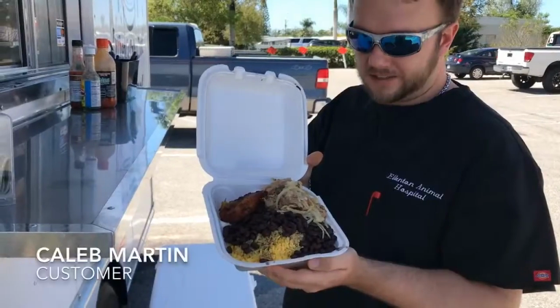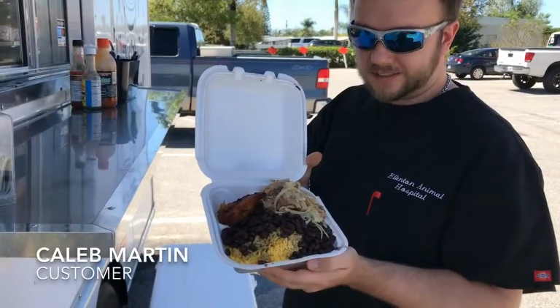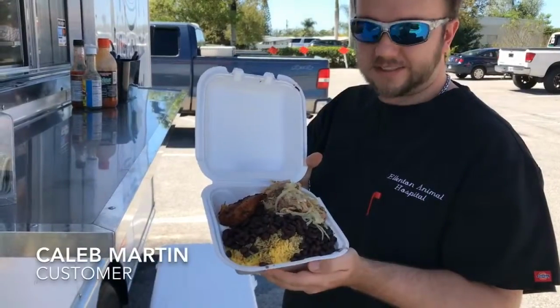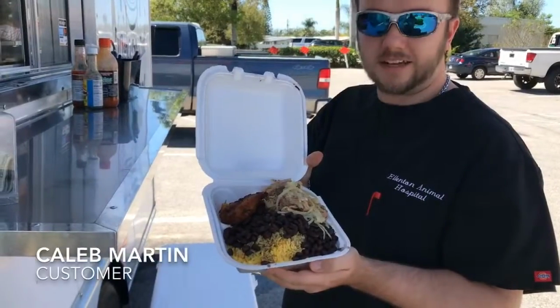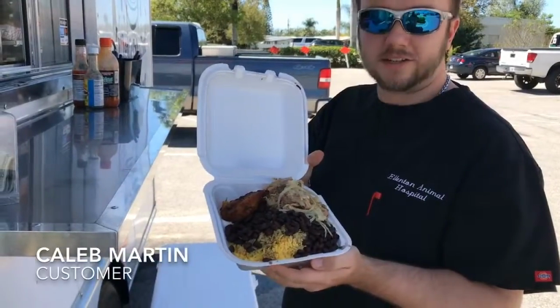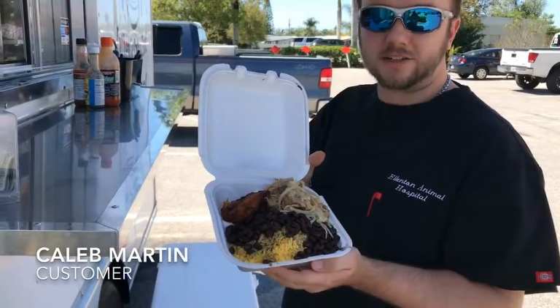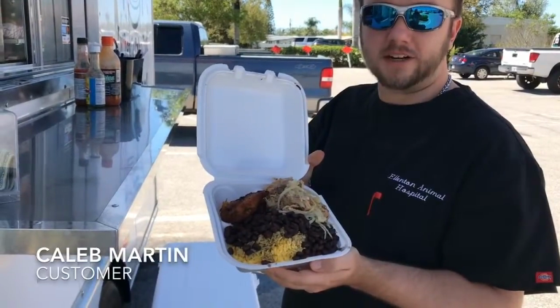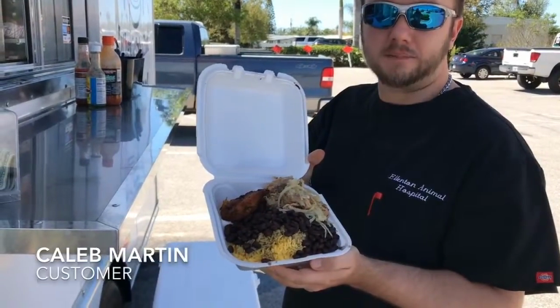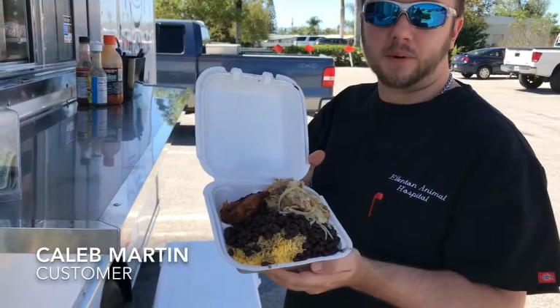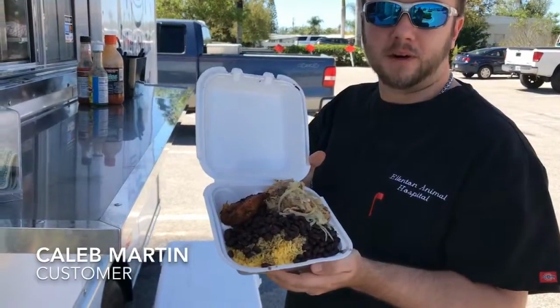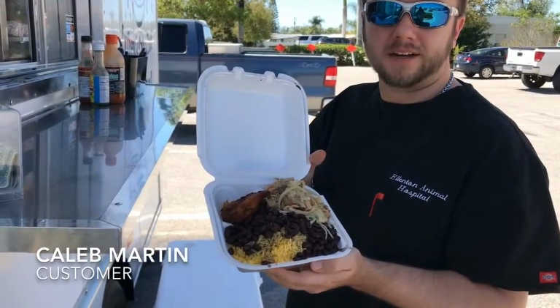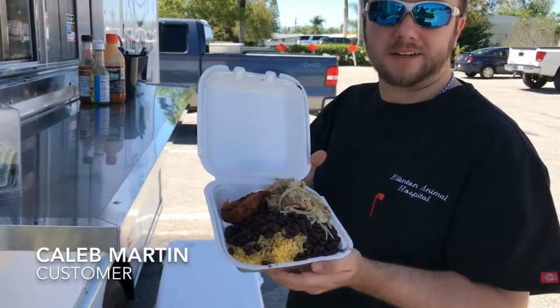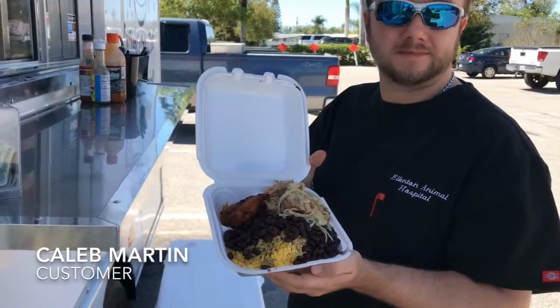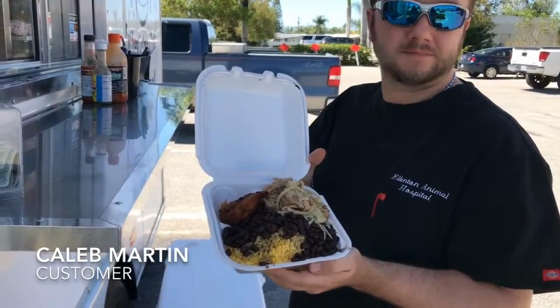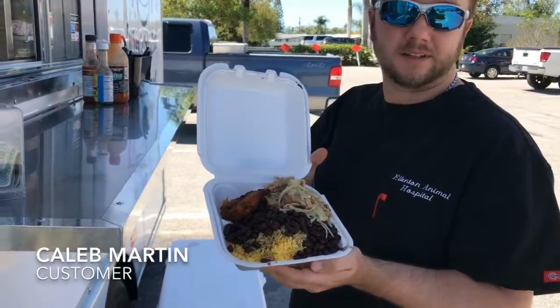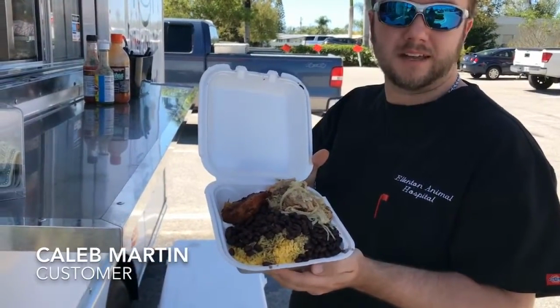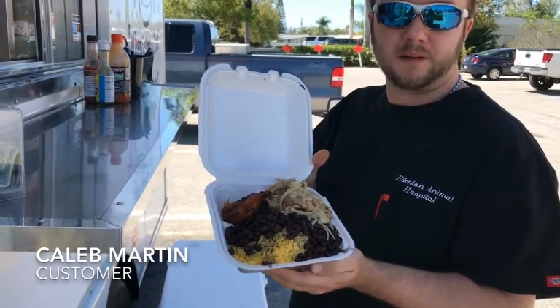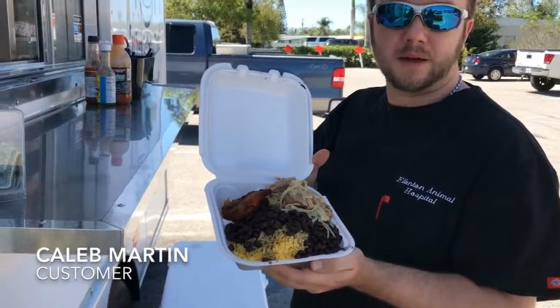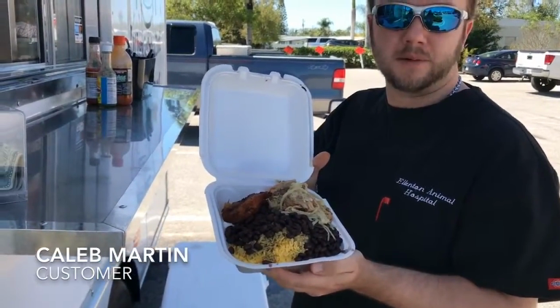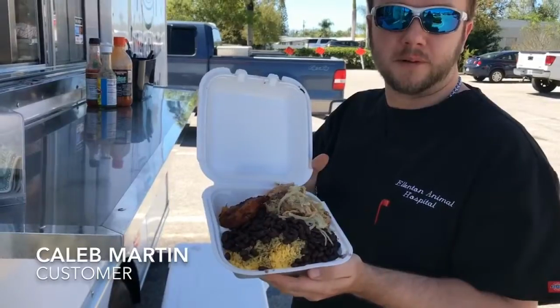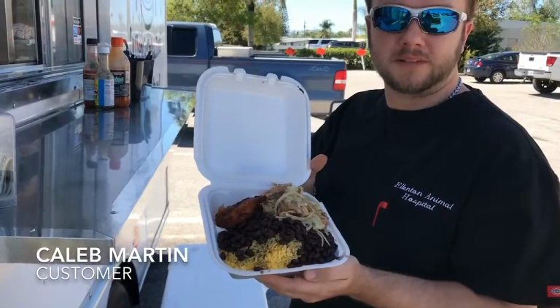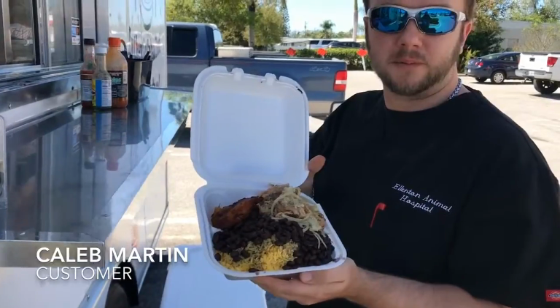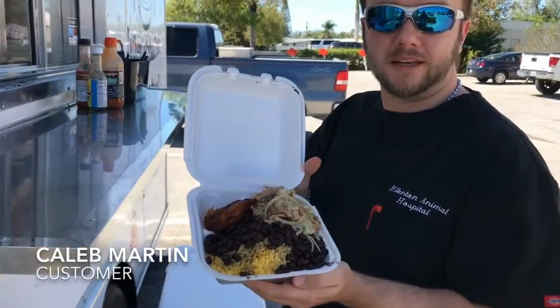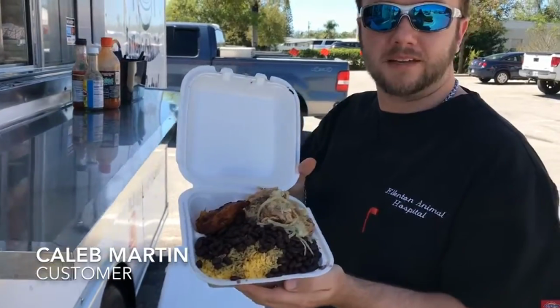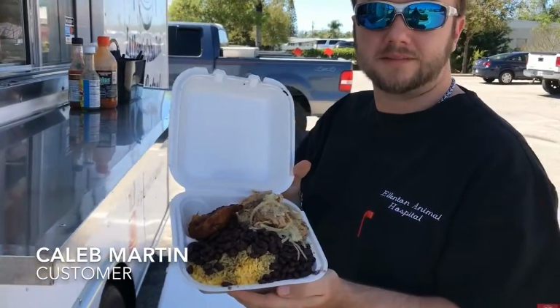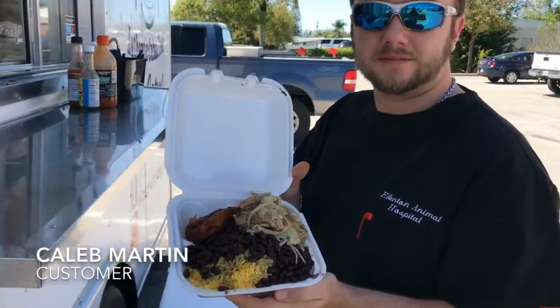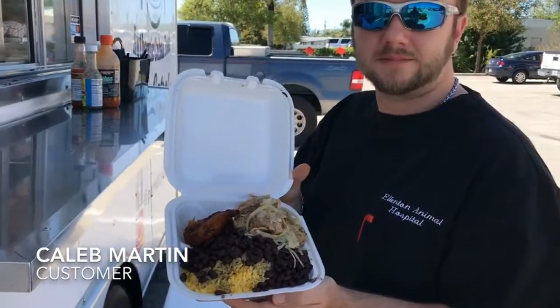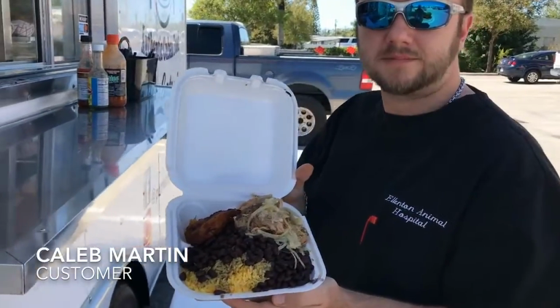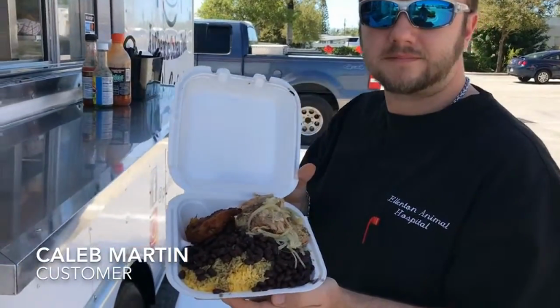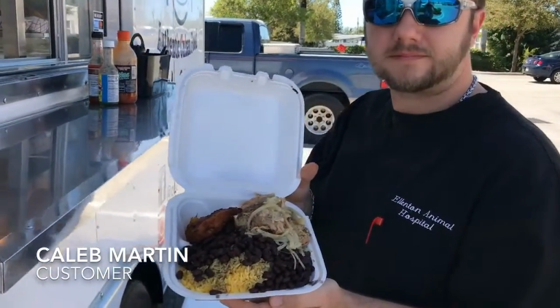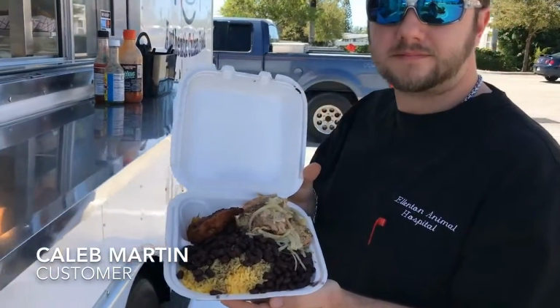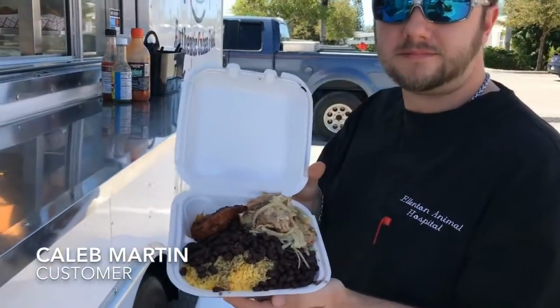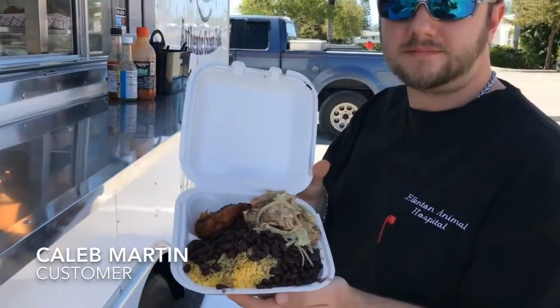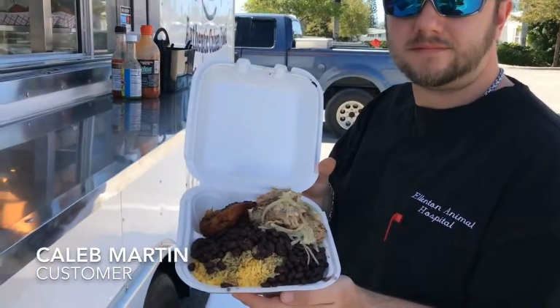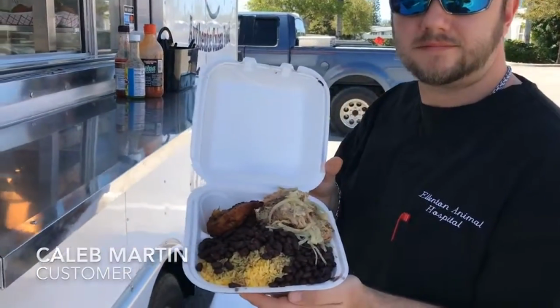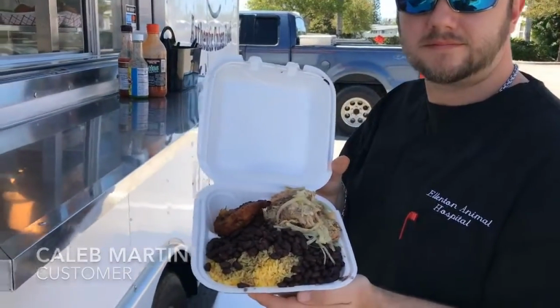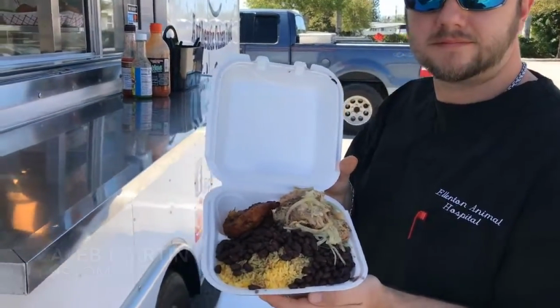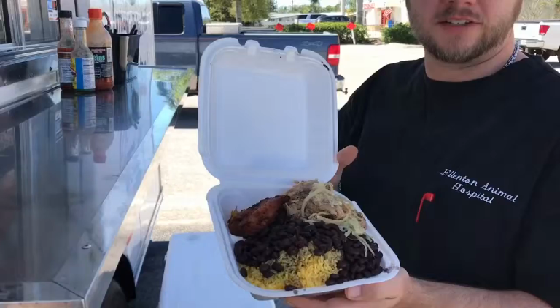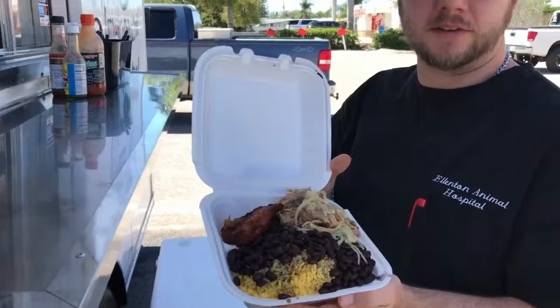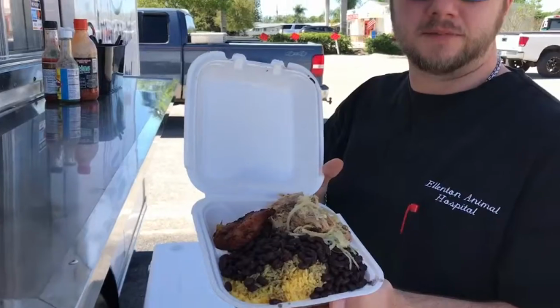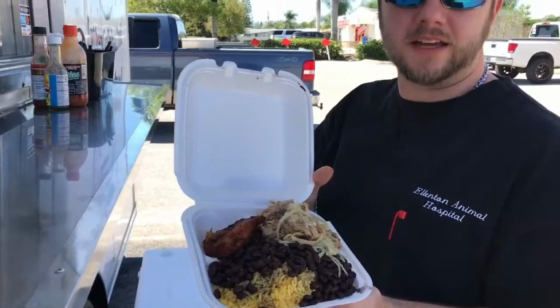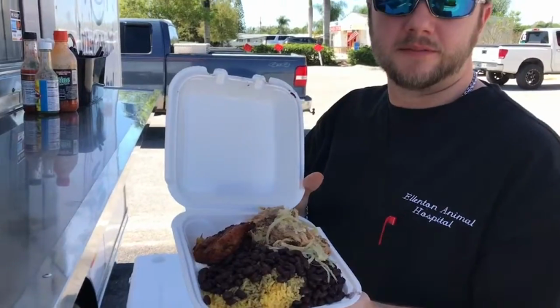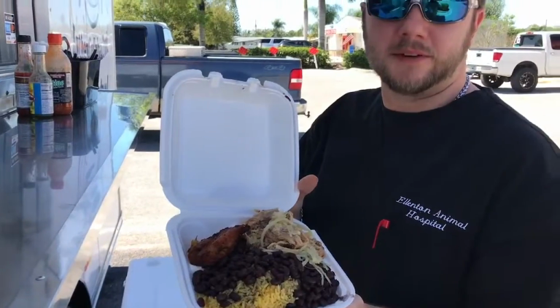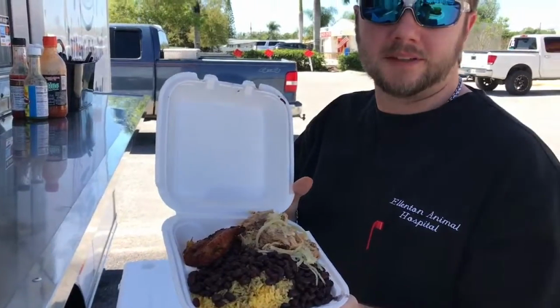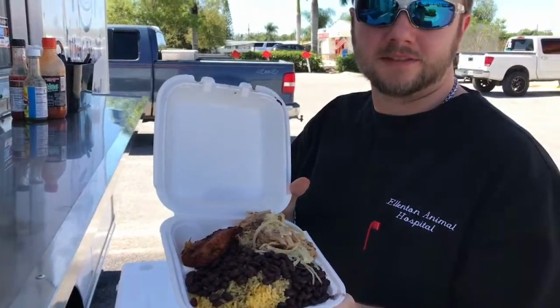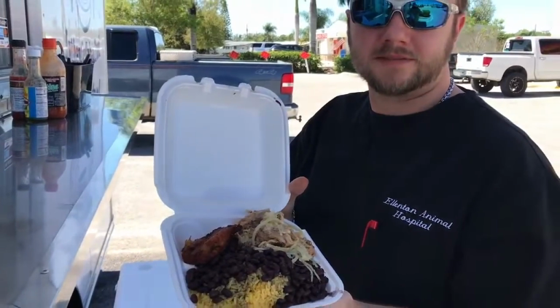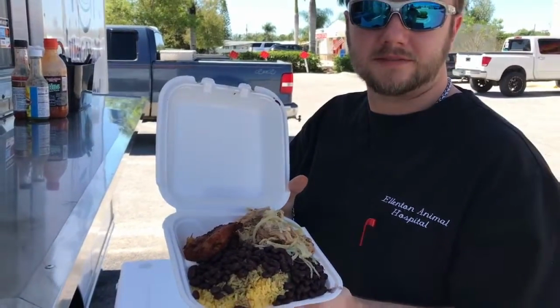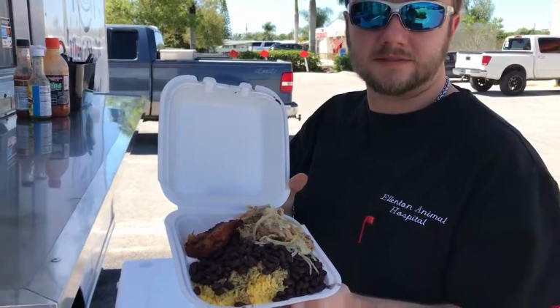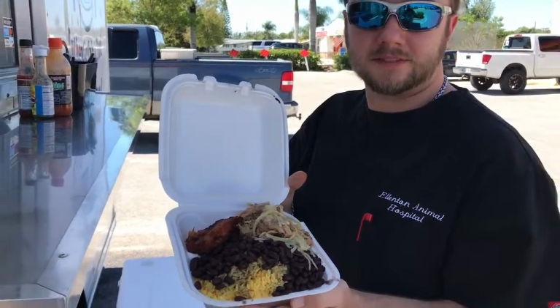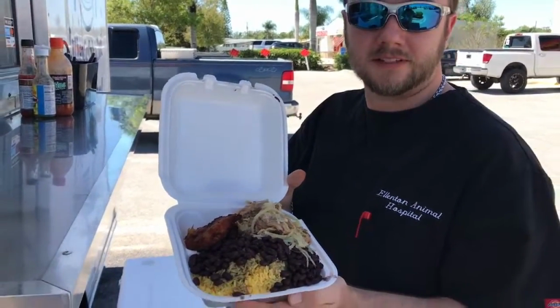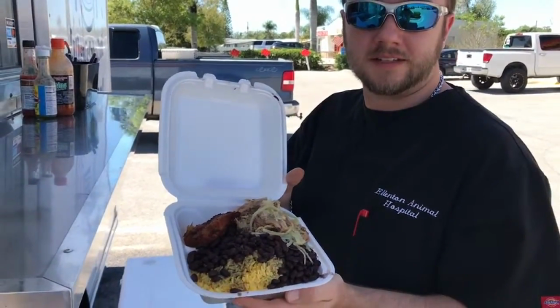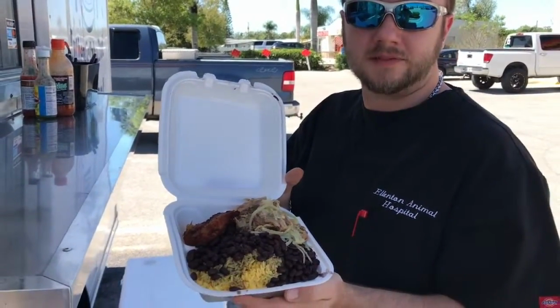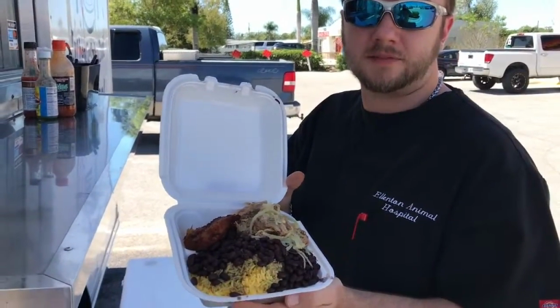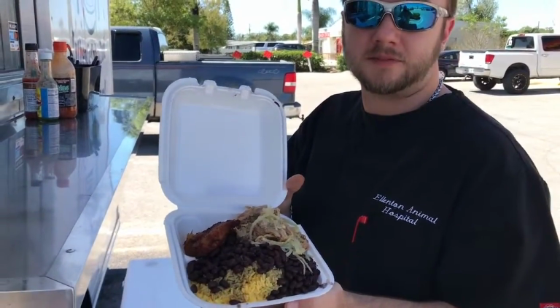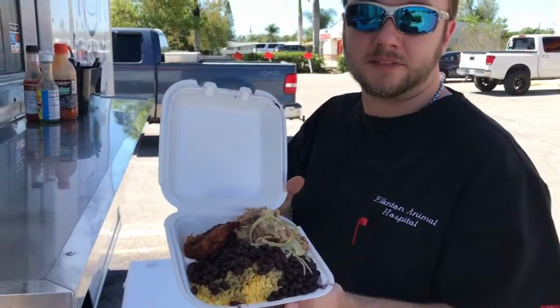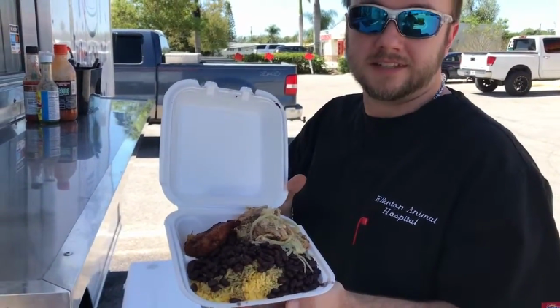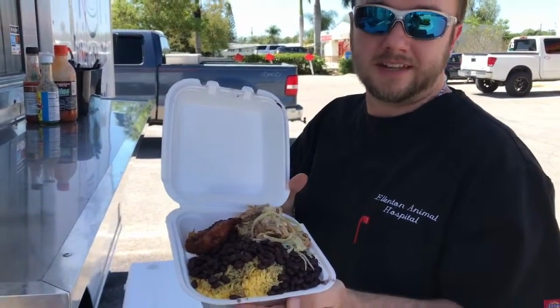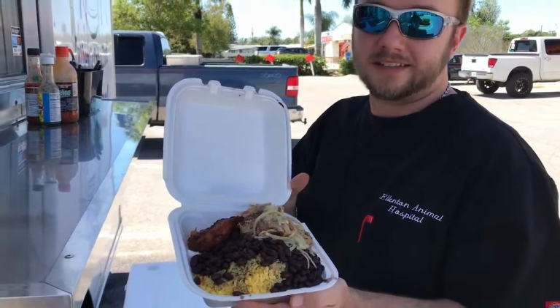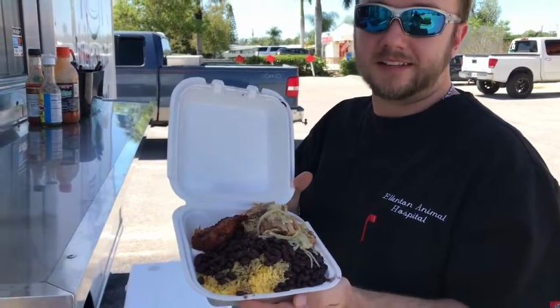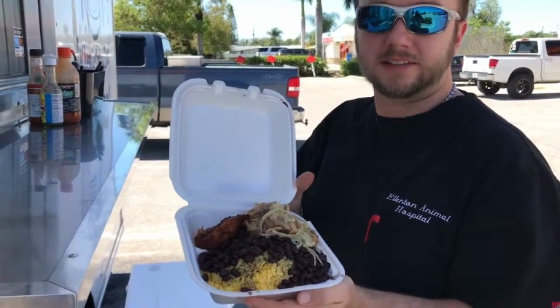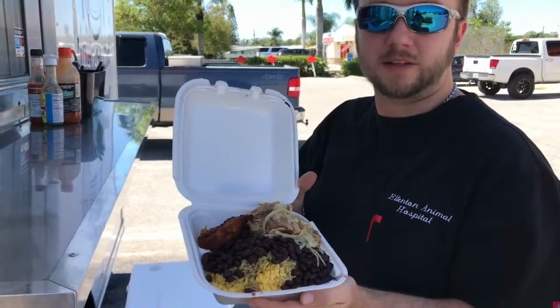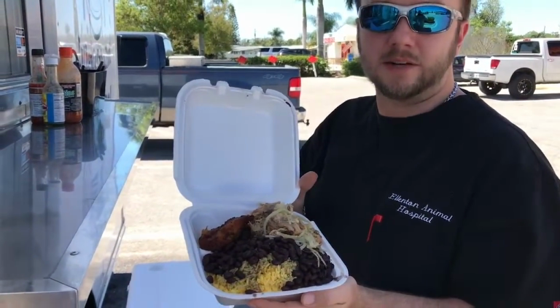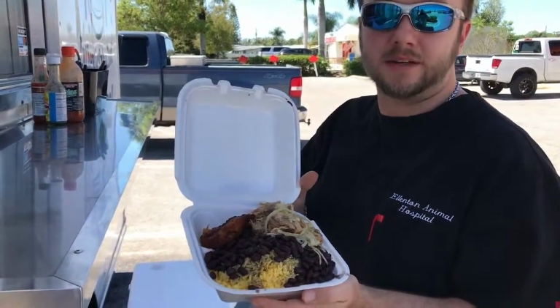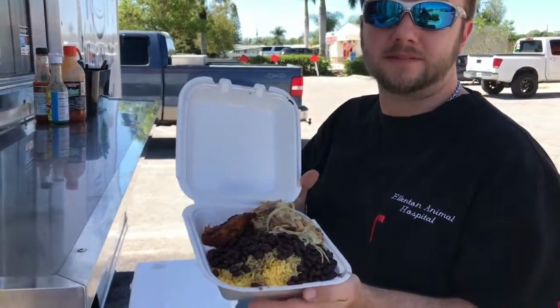This is a shredded pork, and you get it probably once a week. Good flavor — it just tastes like the Caribbean.